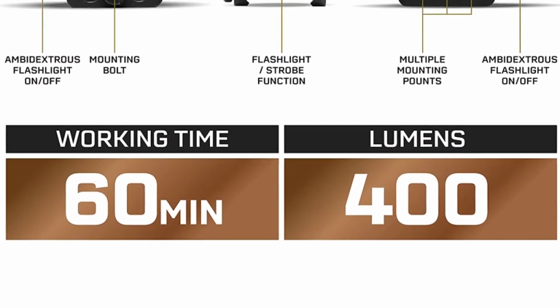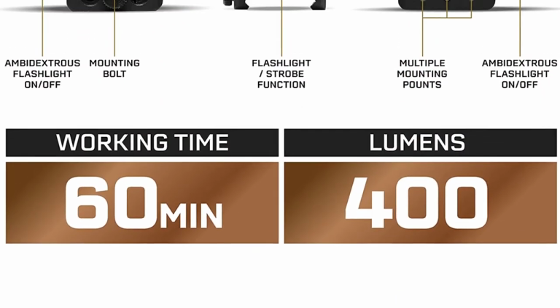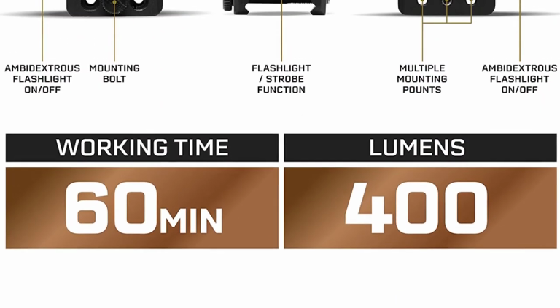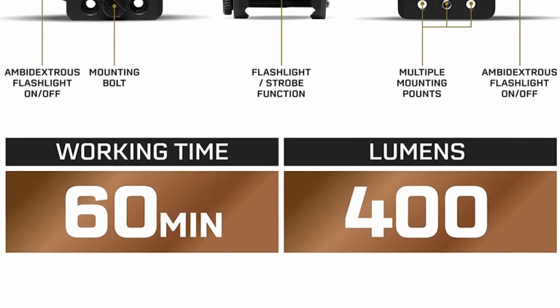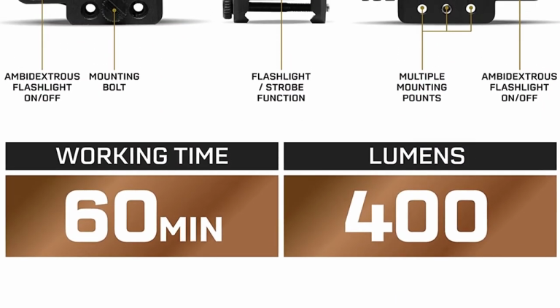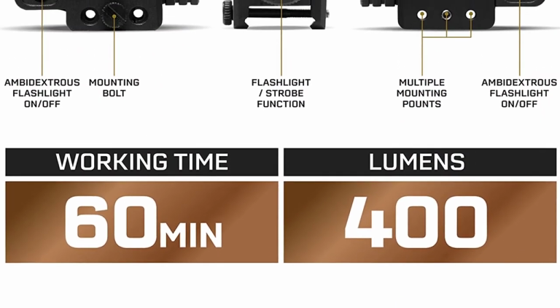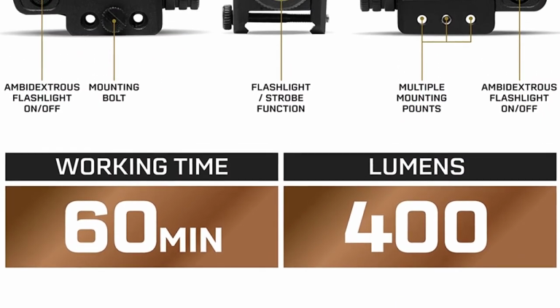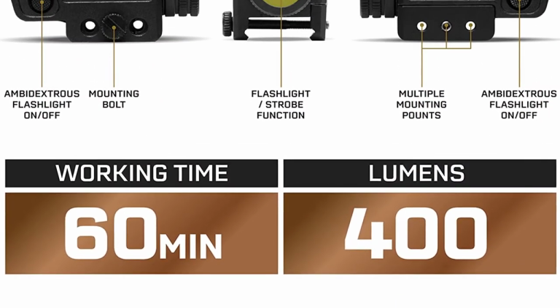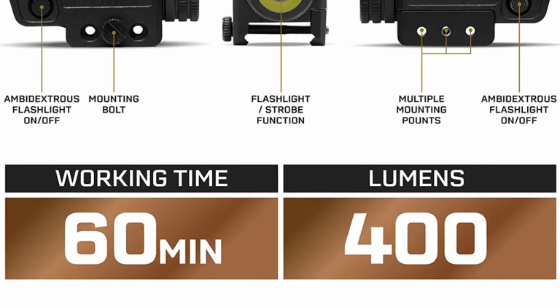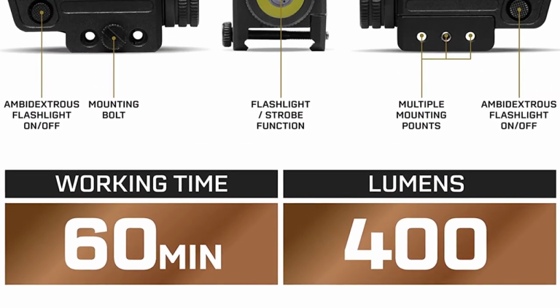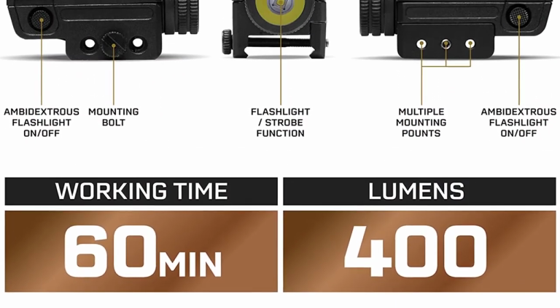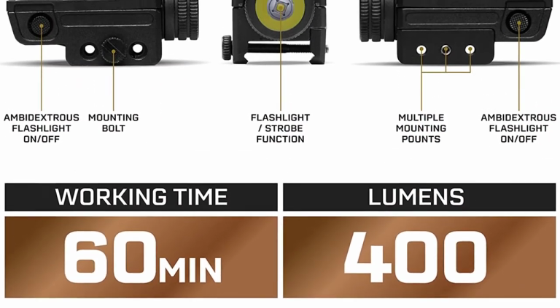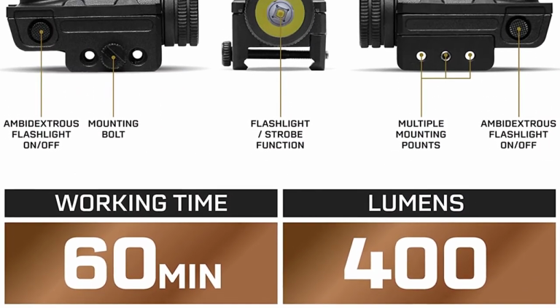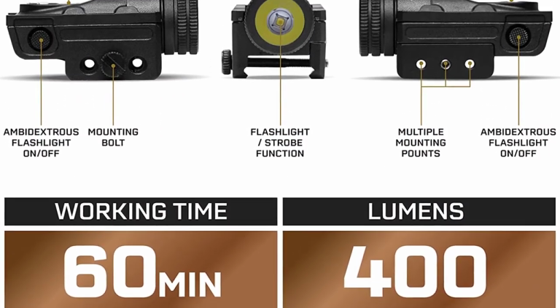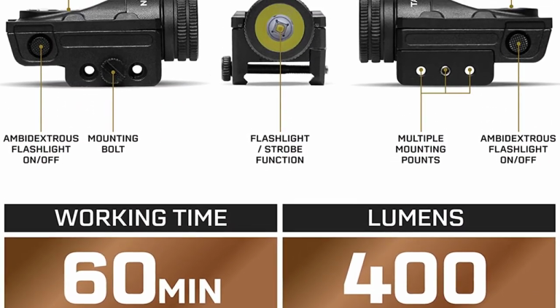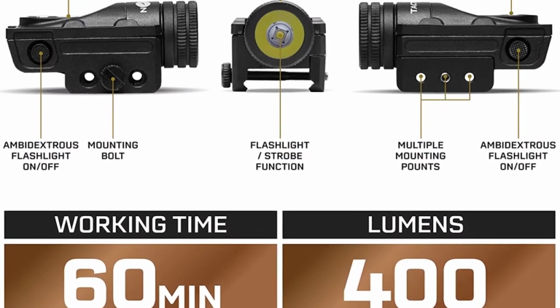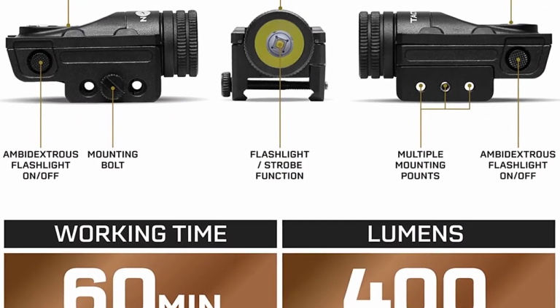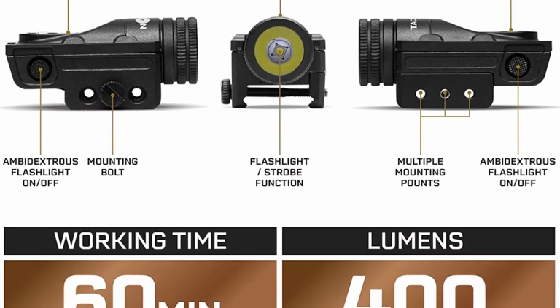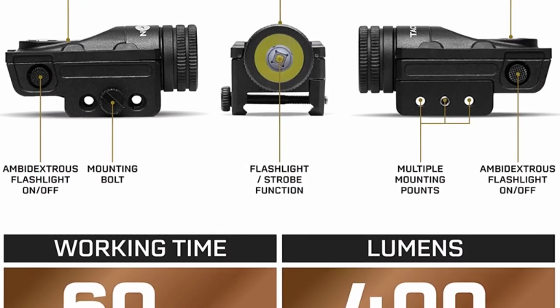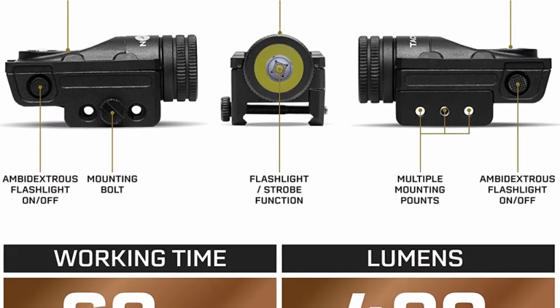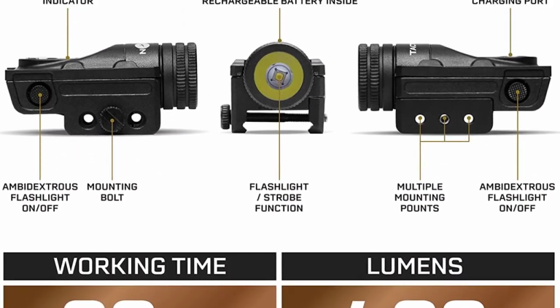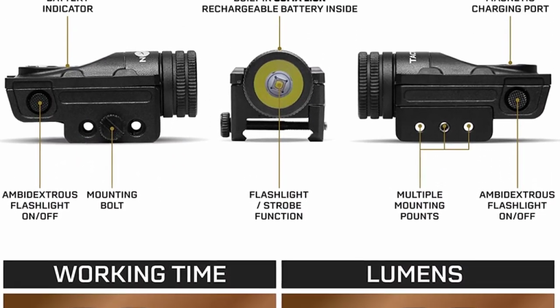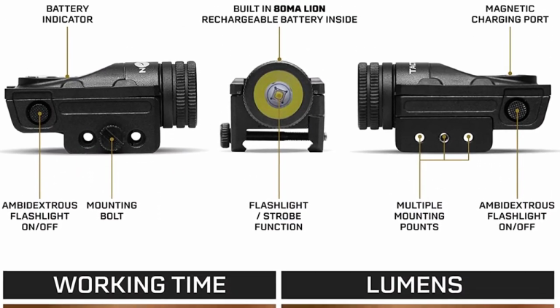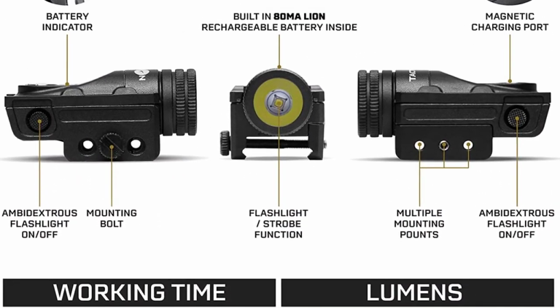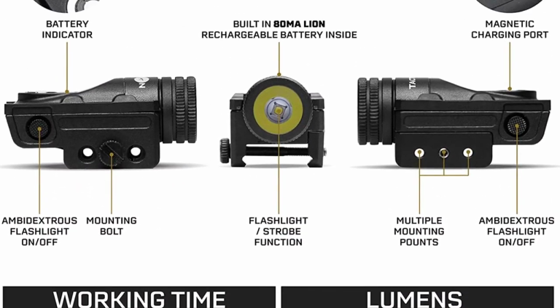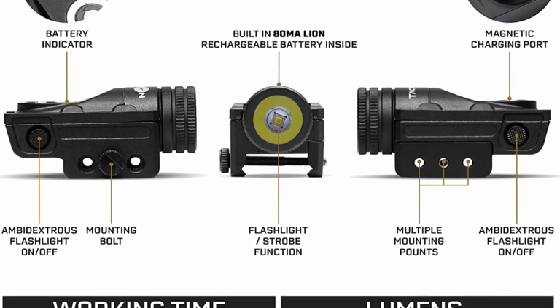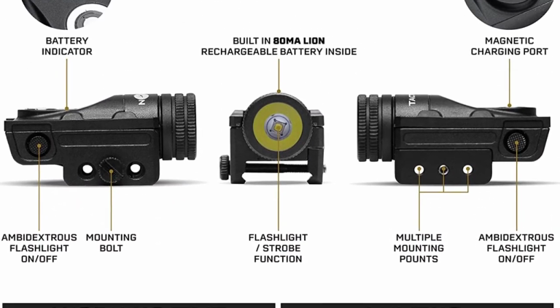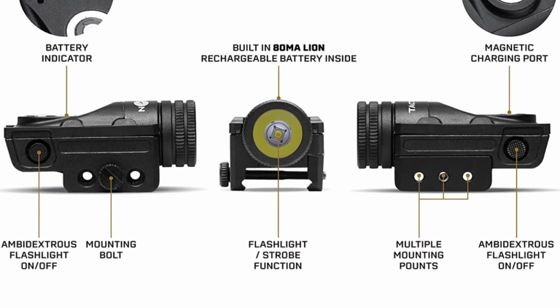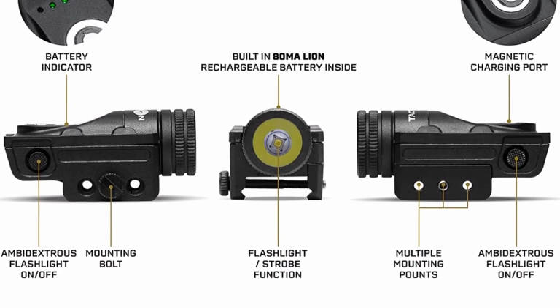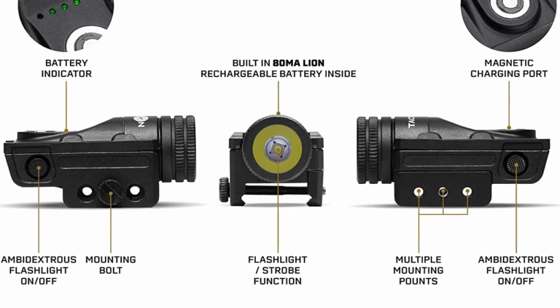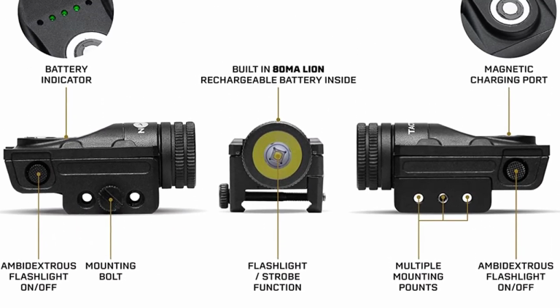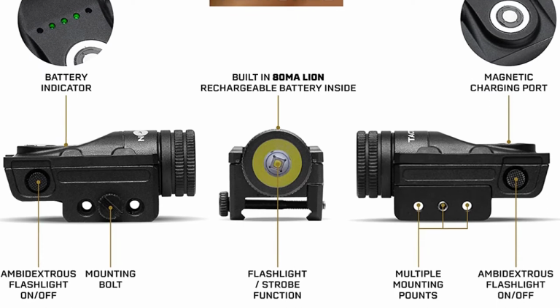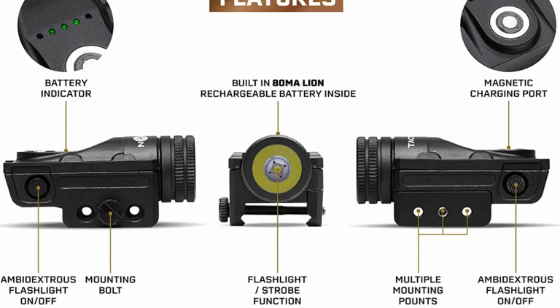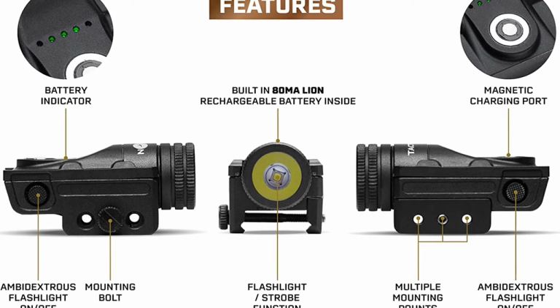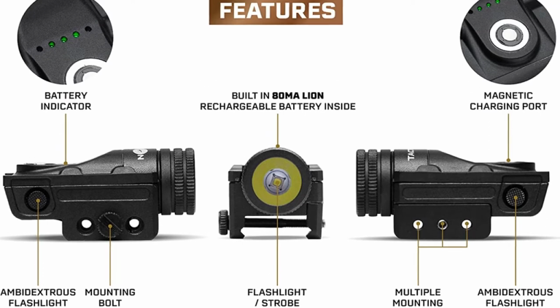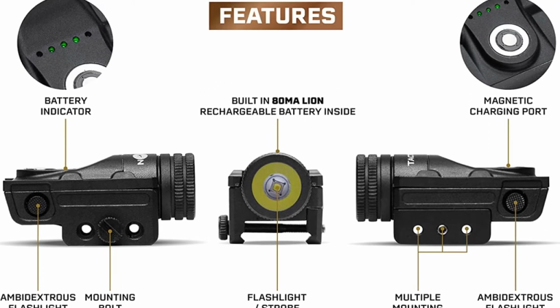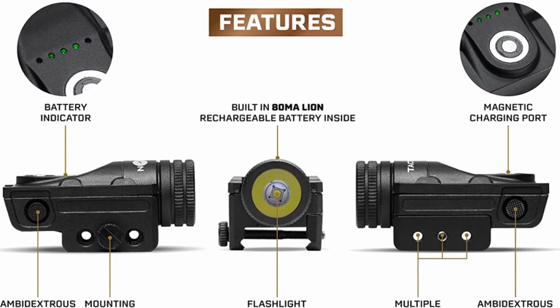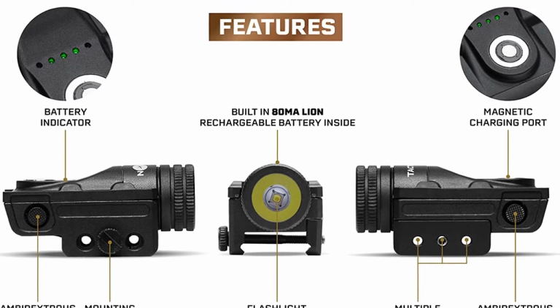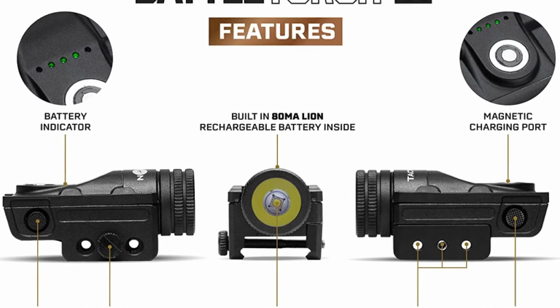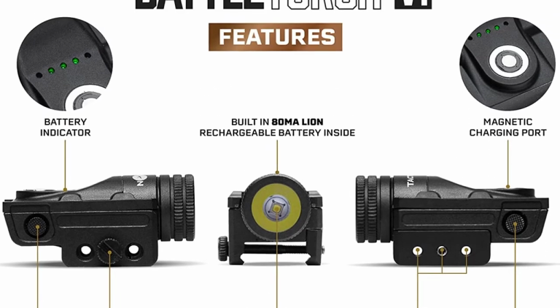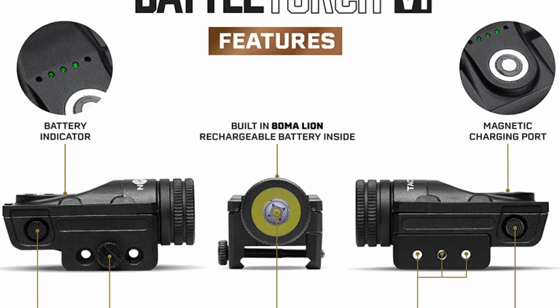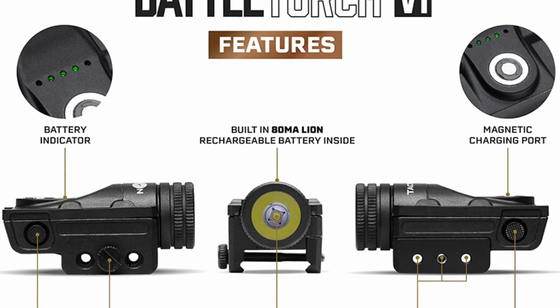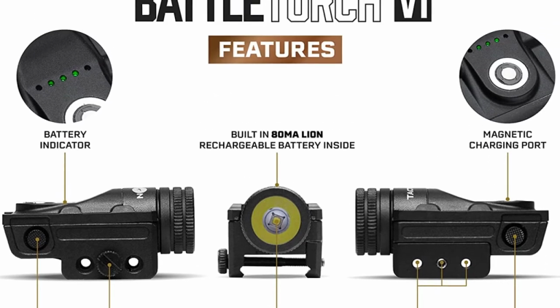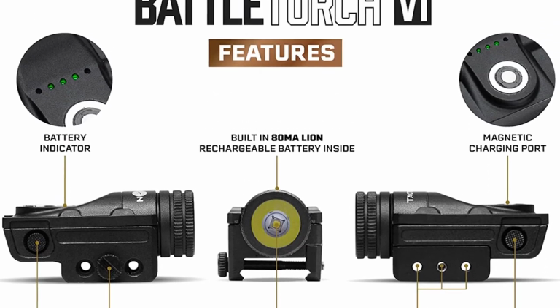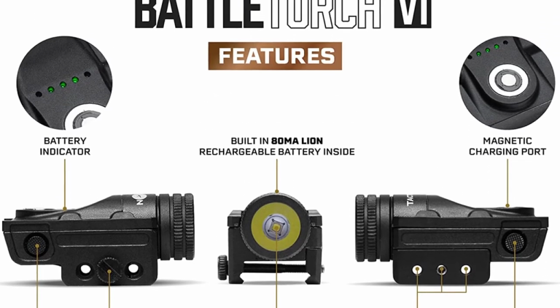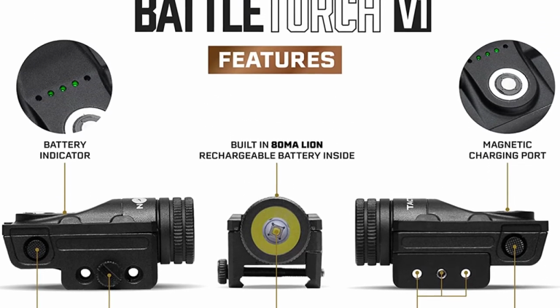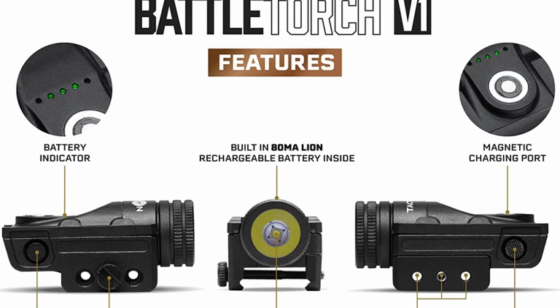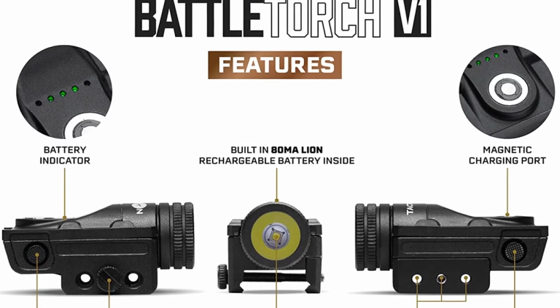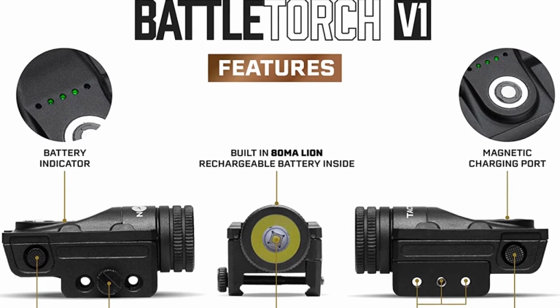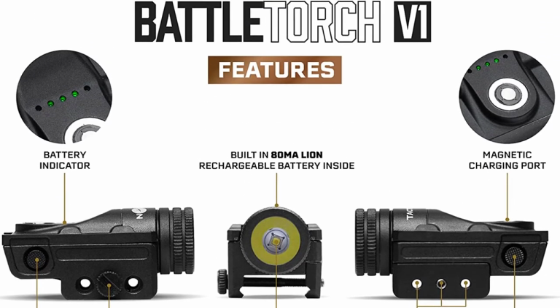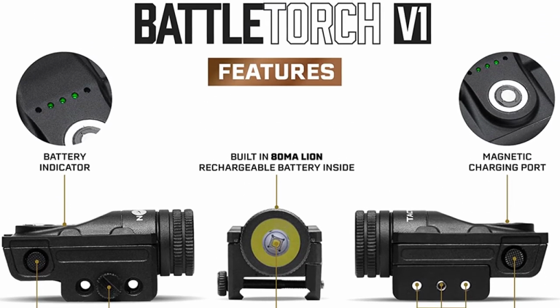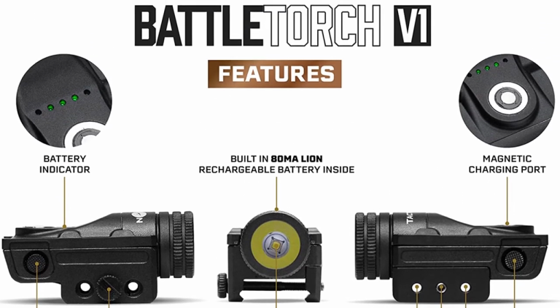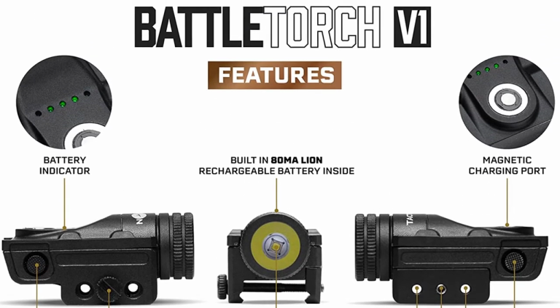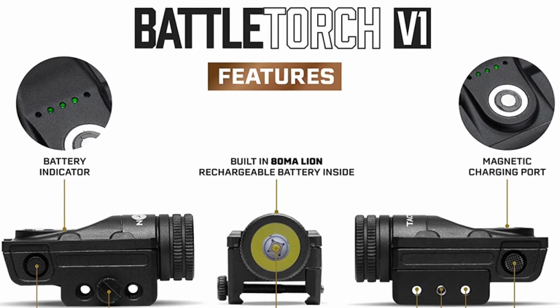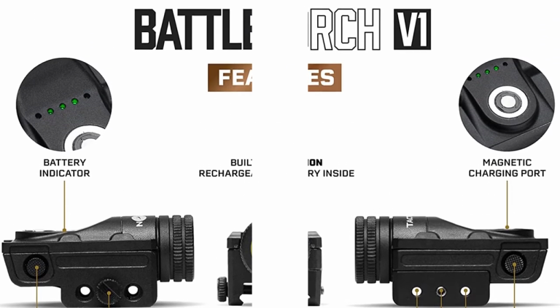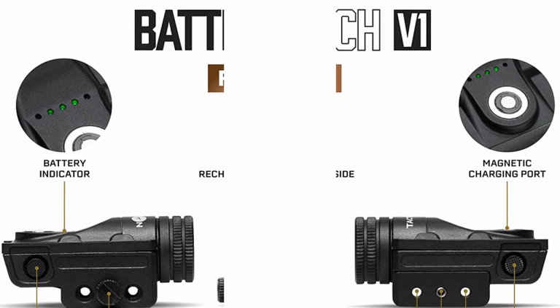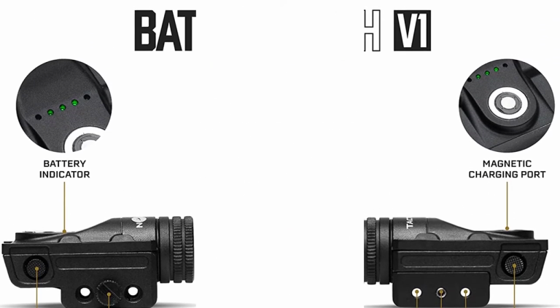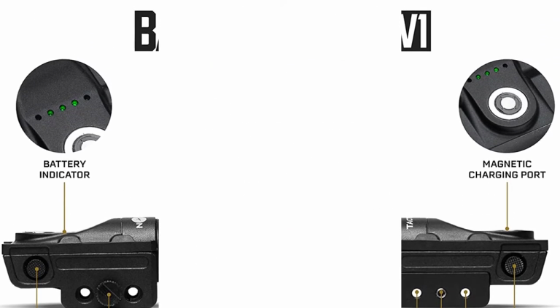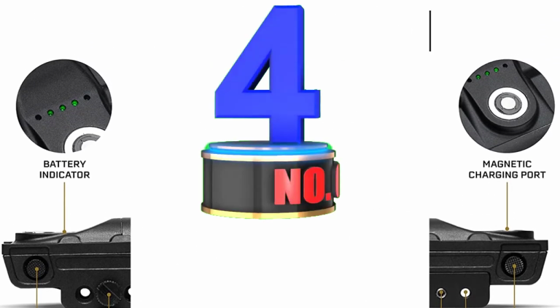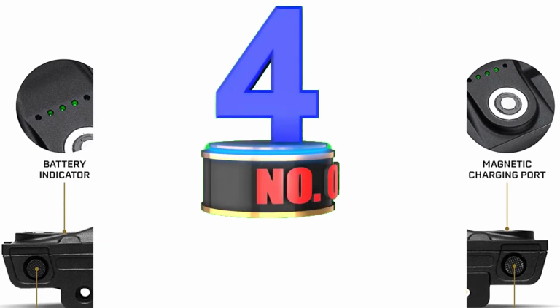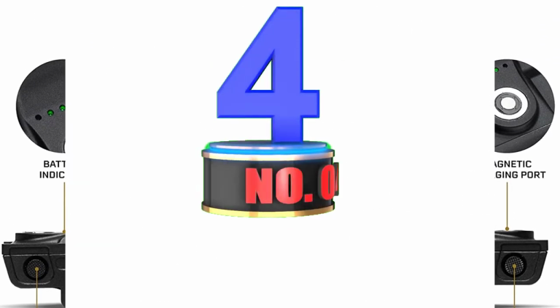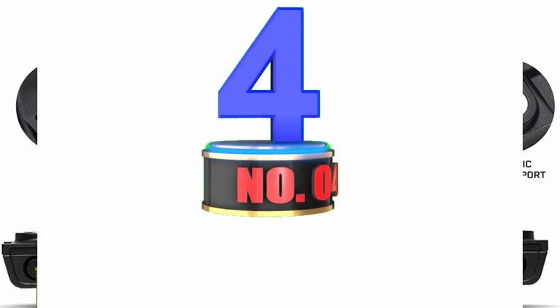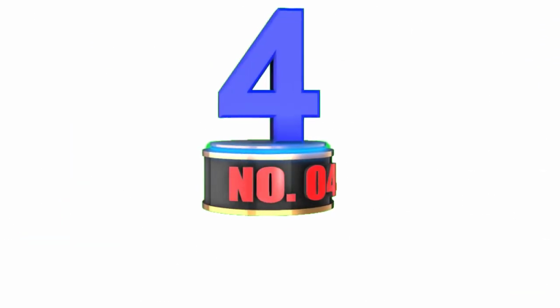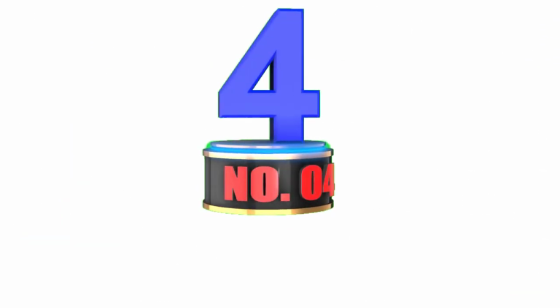Thankfully, this pistol light is still a great option for most pistol users, as it comes included with a lifetime warranty.